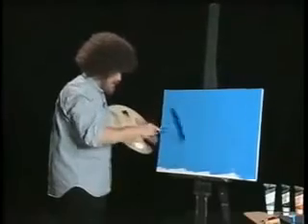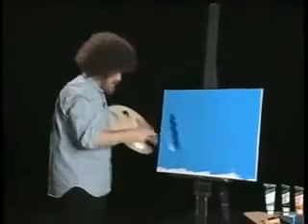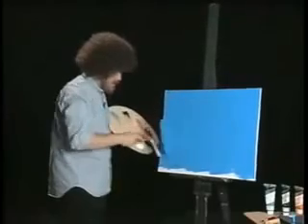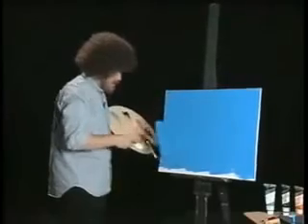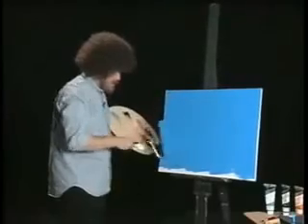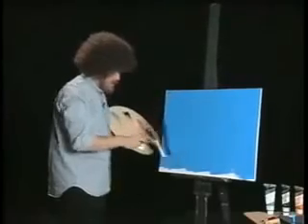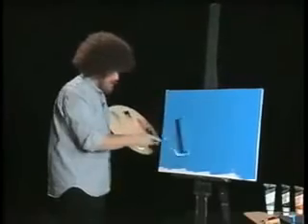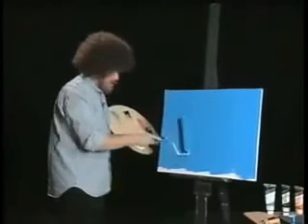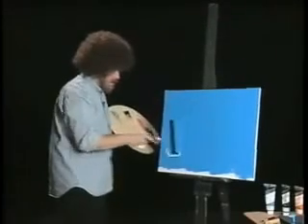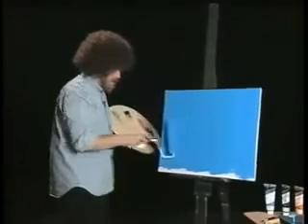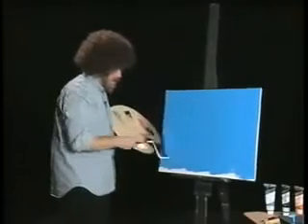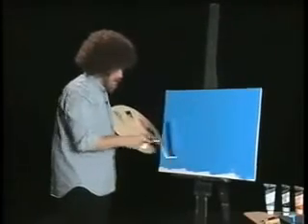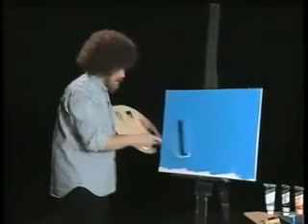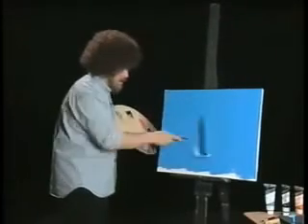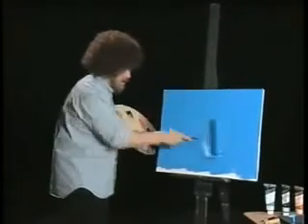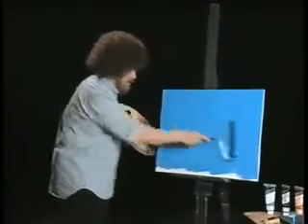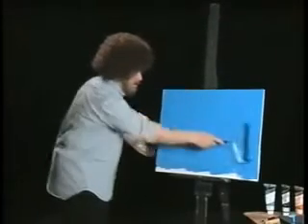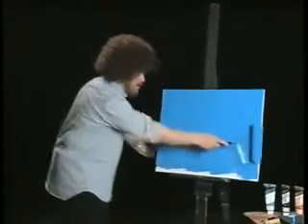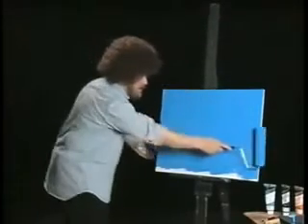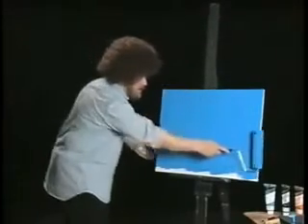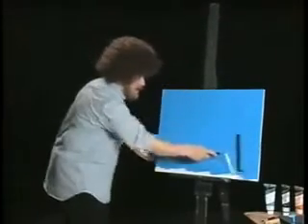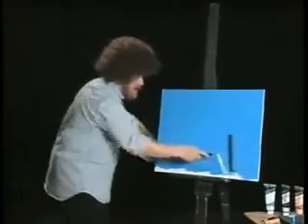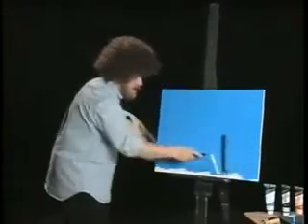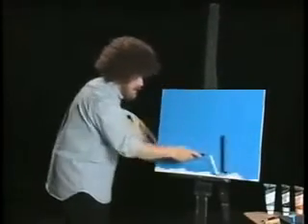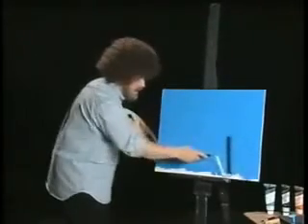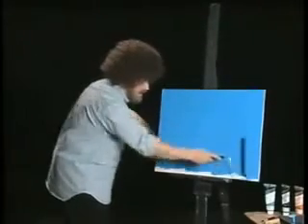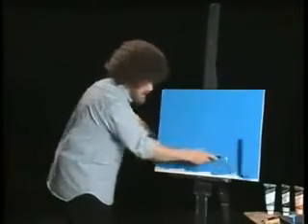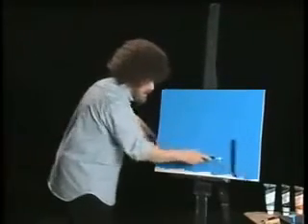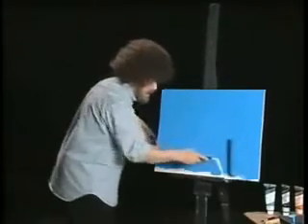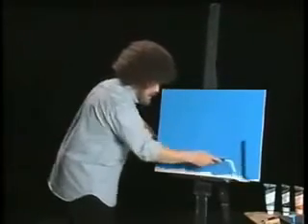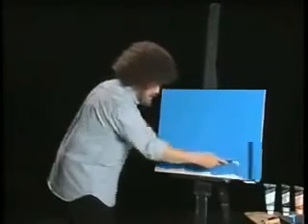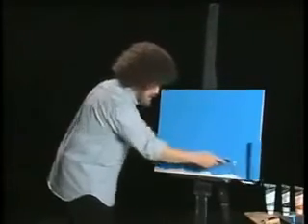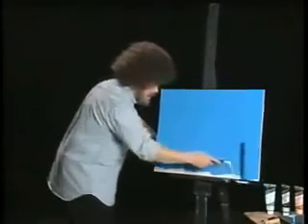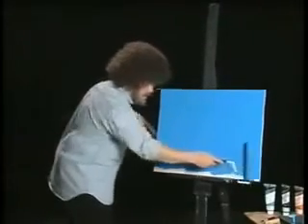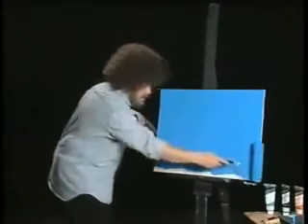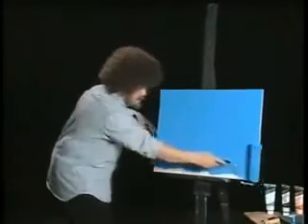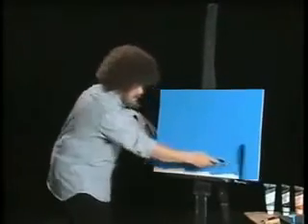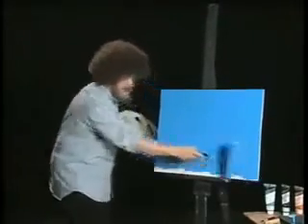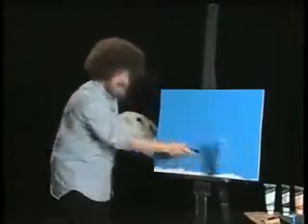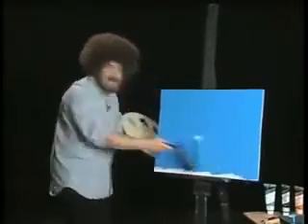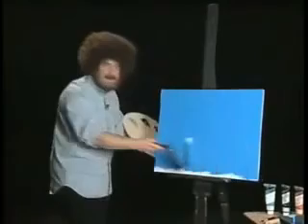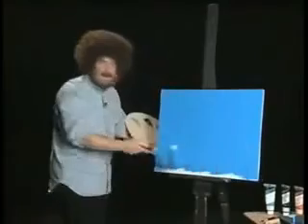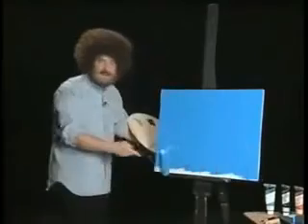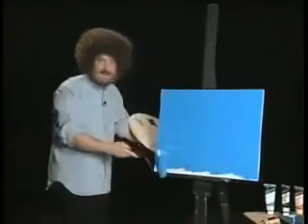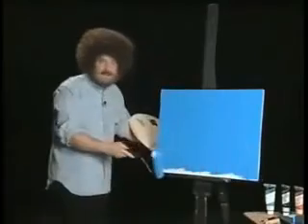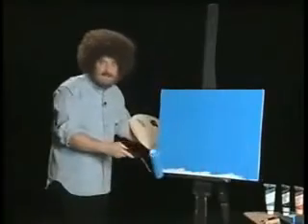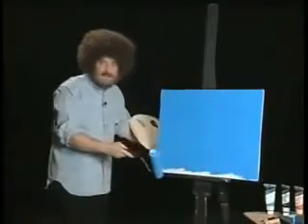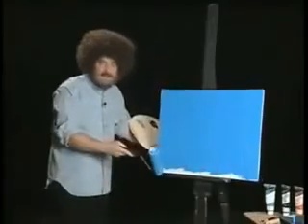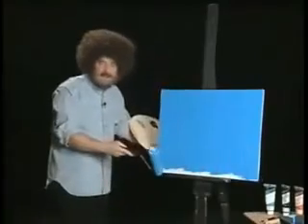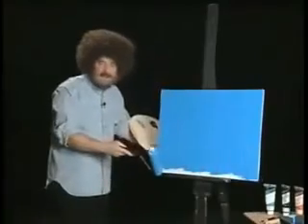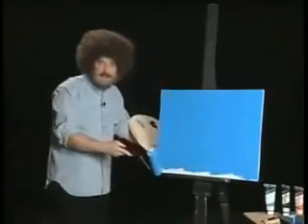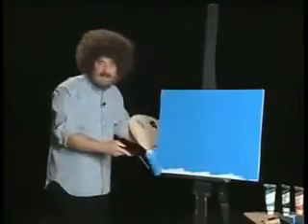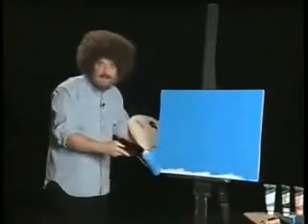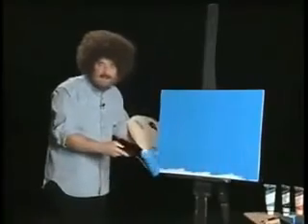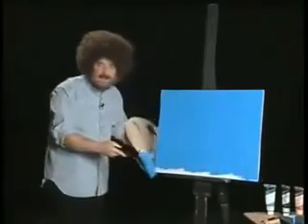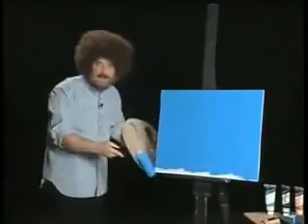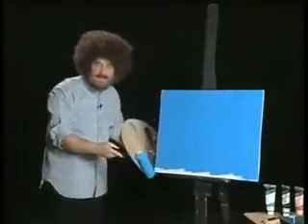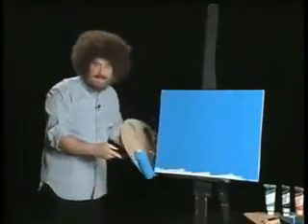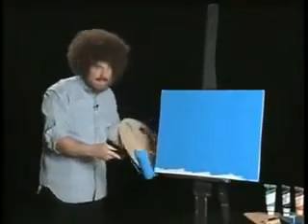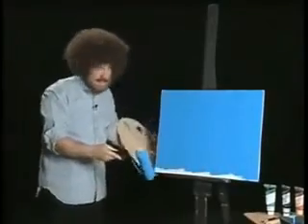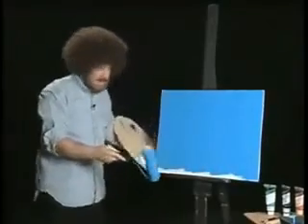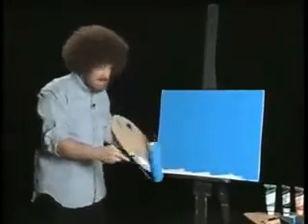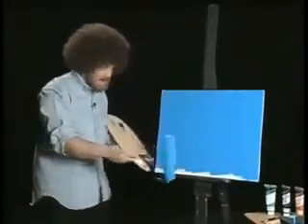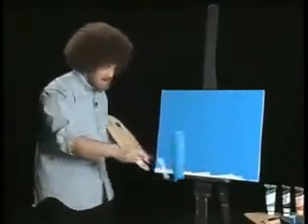Now, first thing you need in a seascape is the sea. That makes sense, doesn't it?